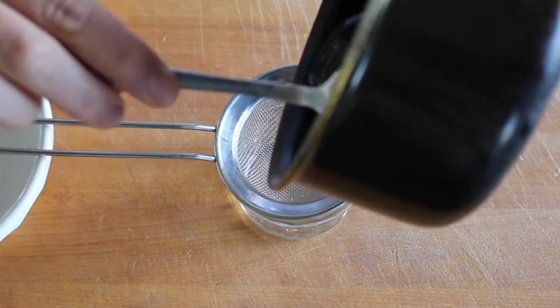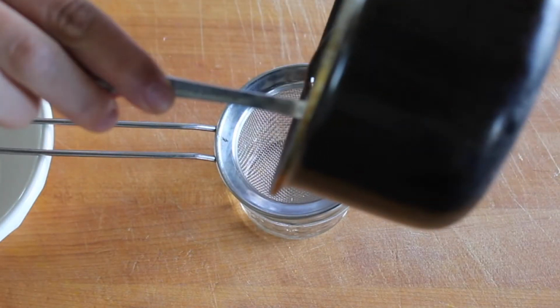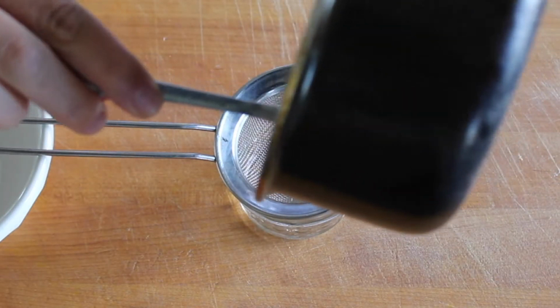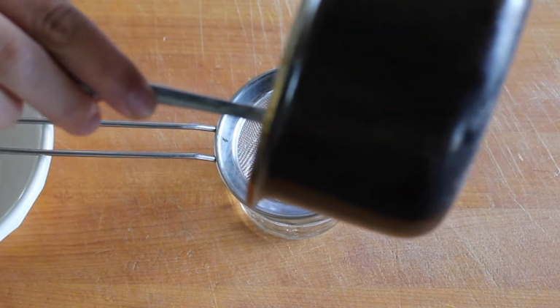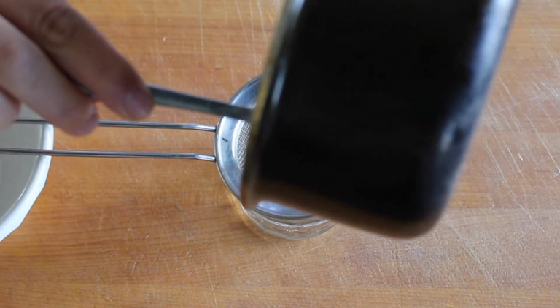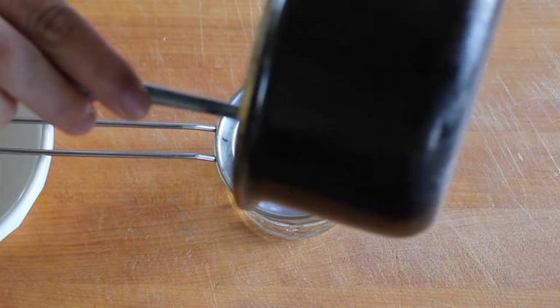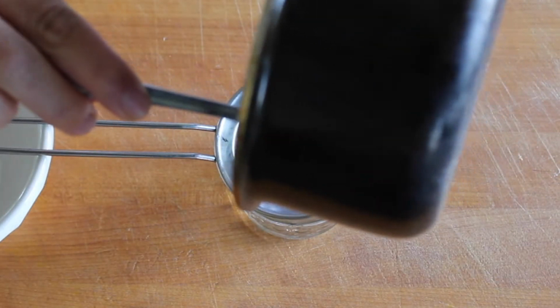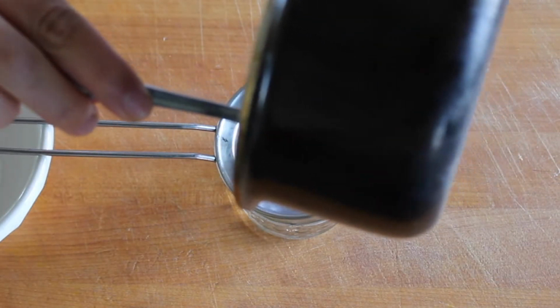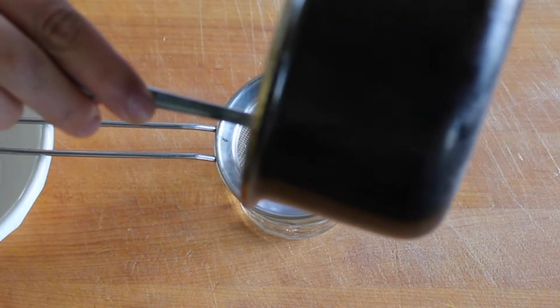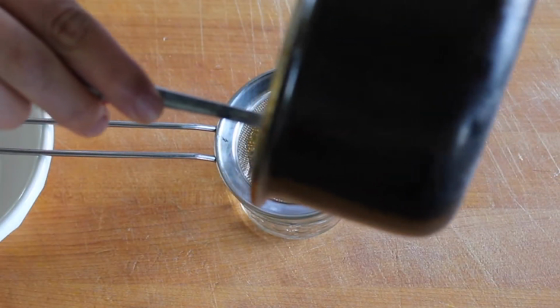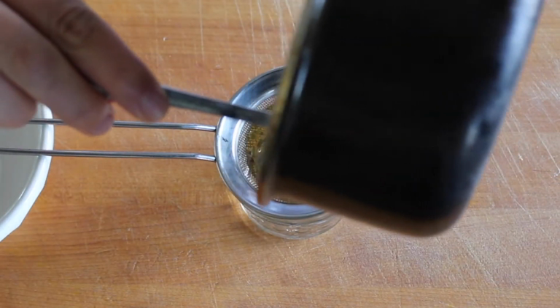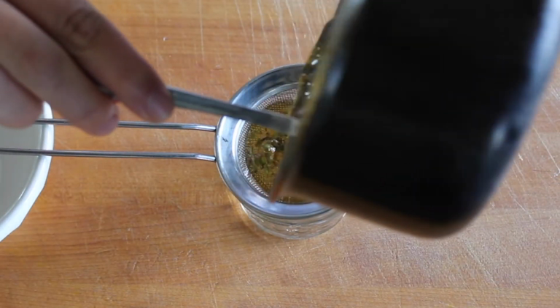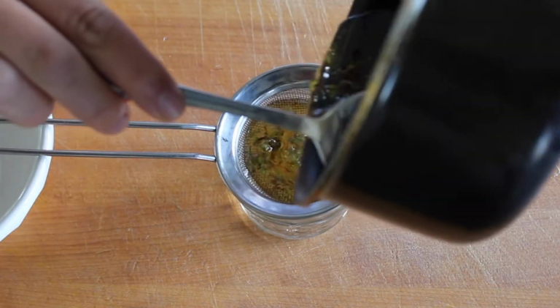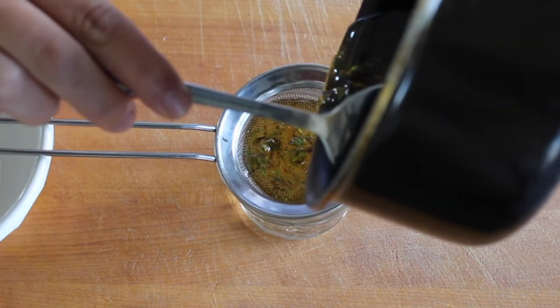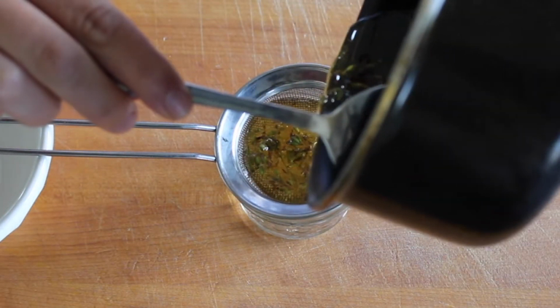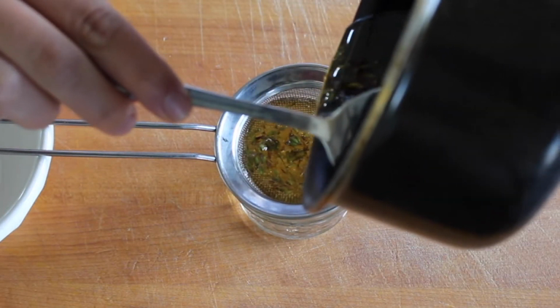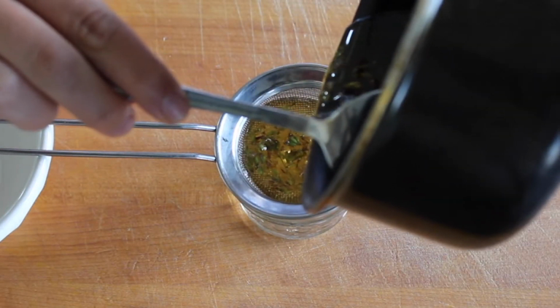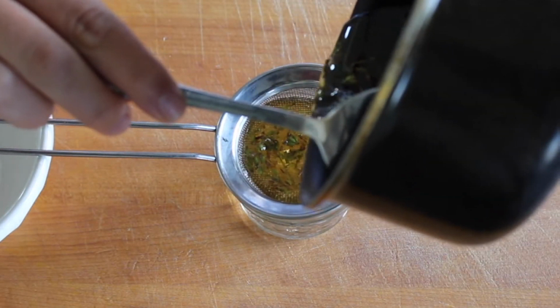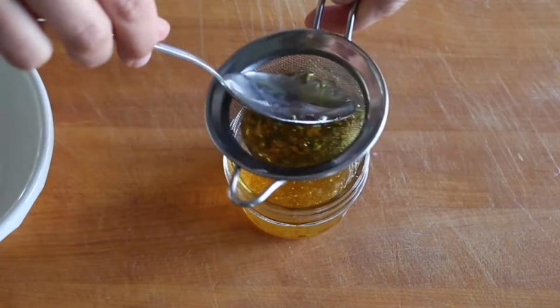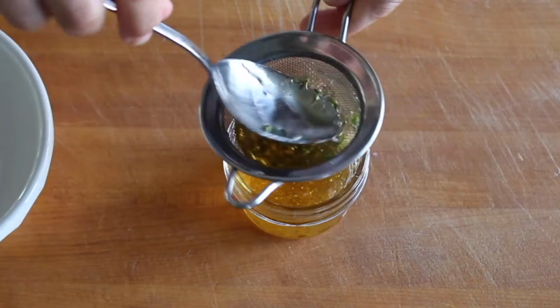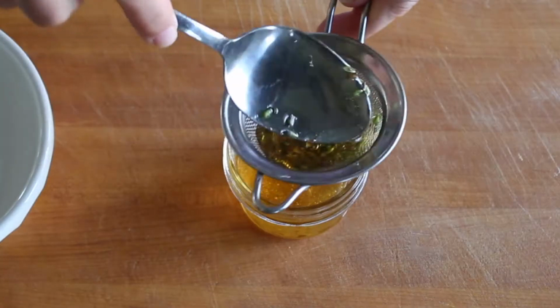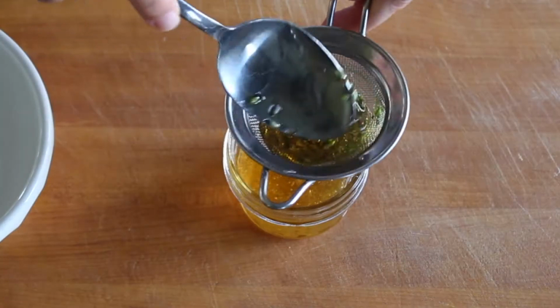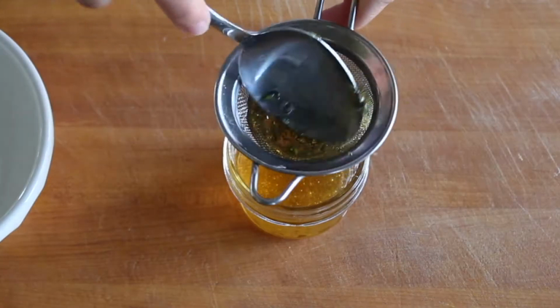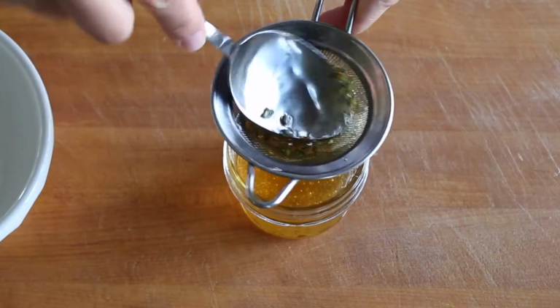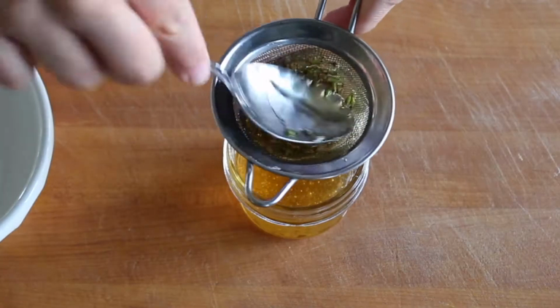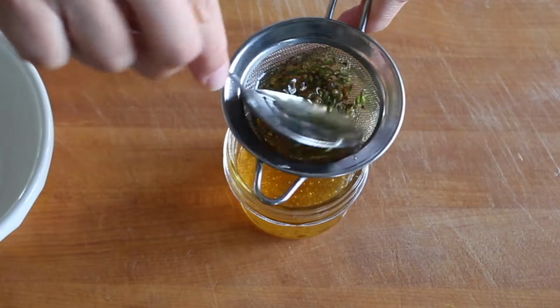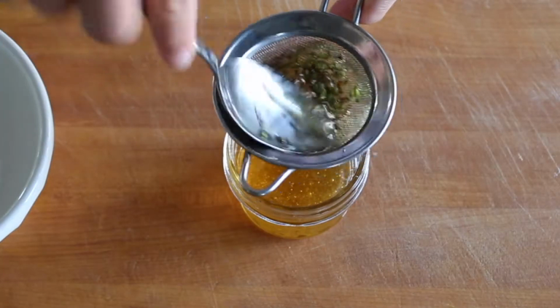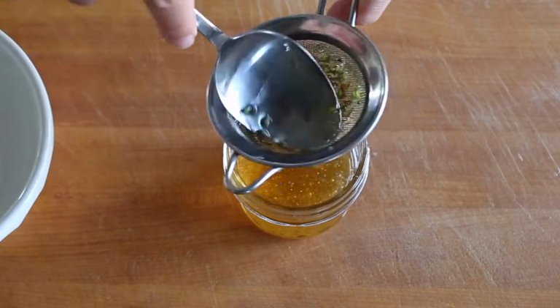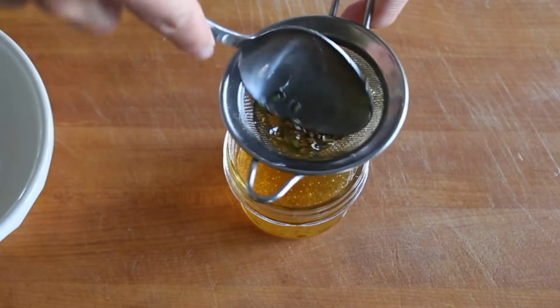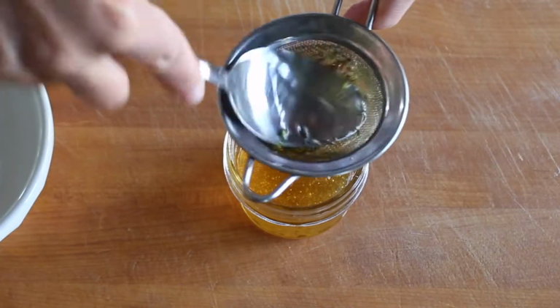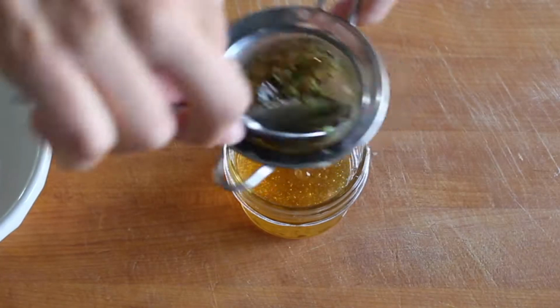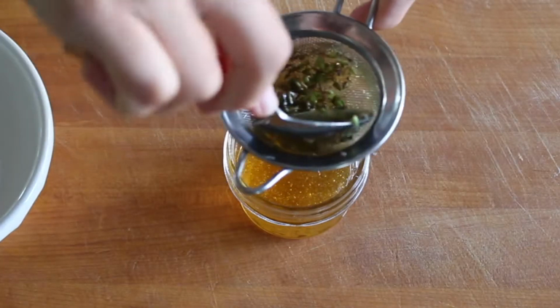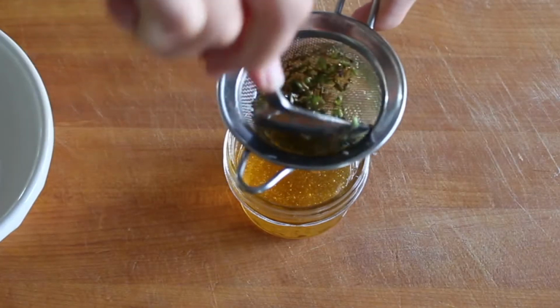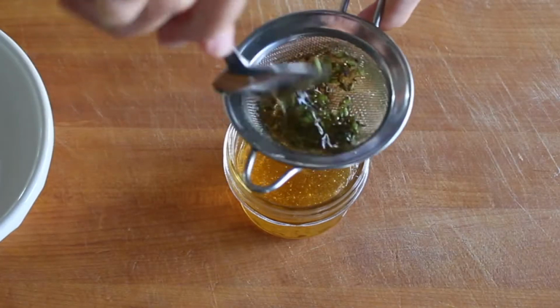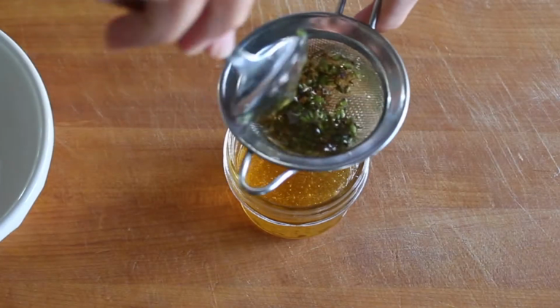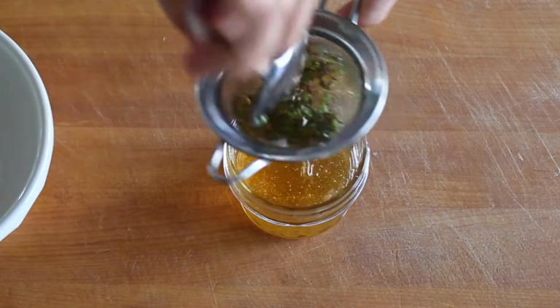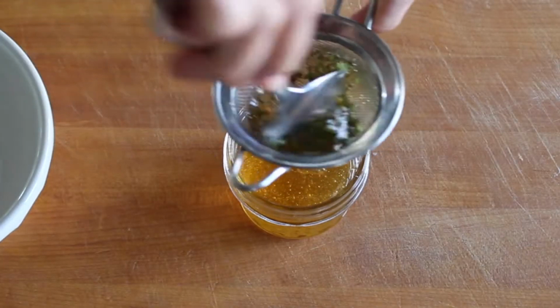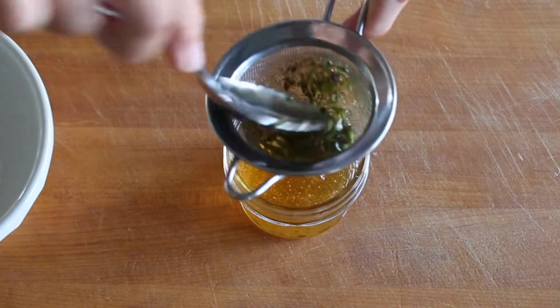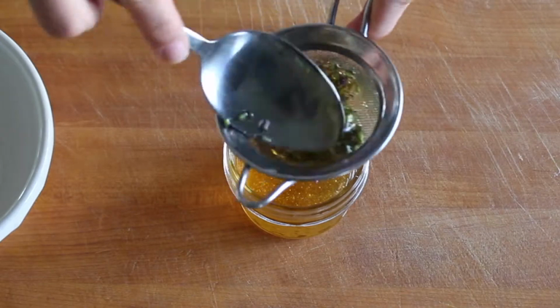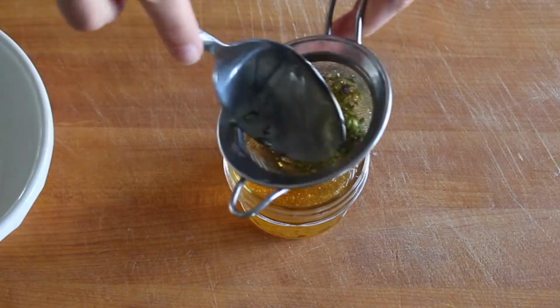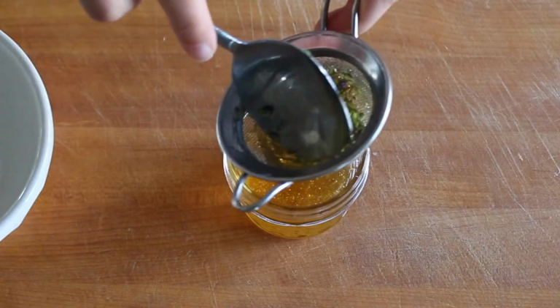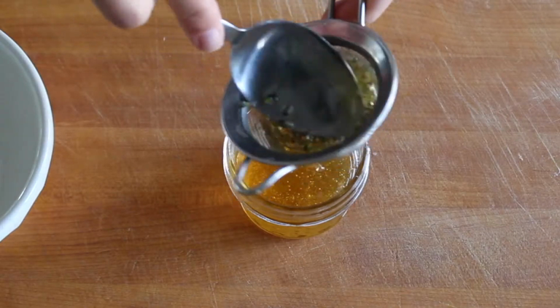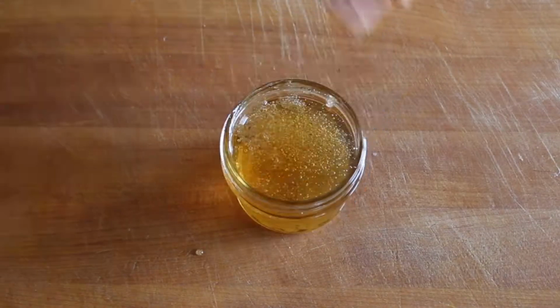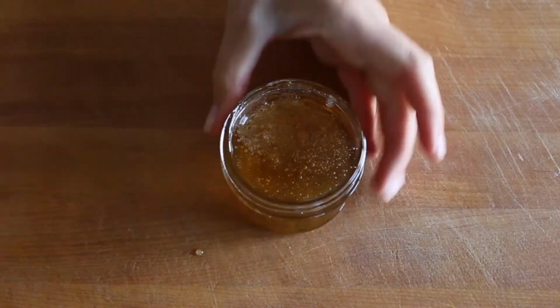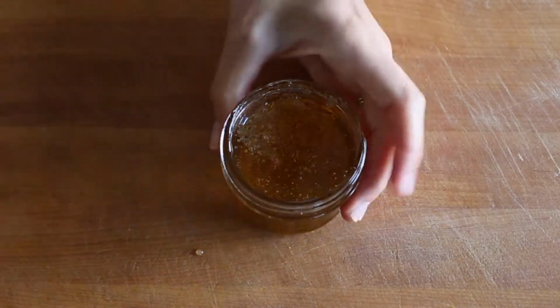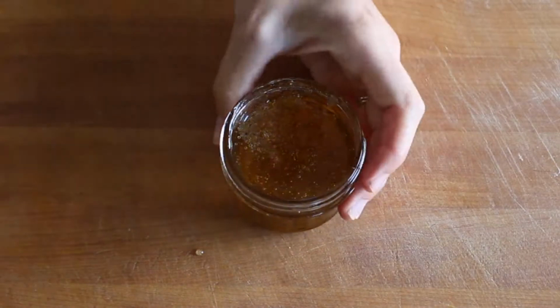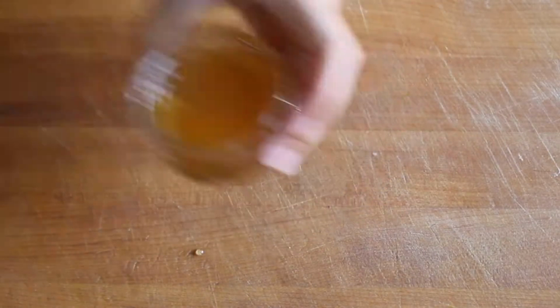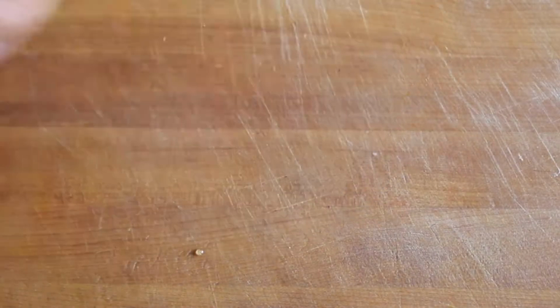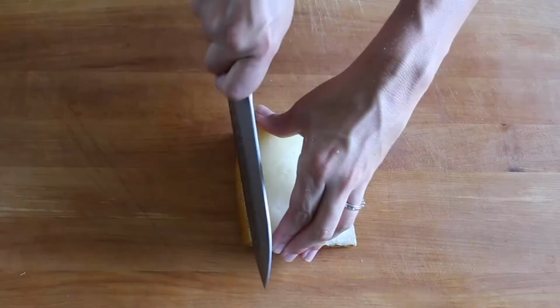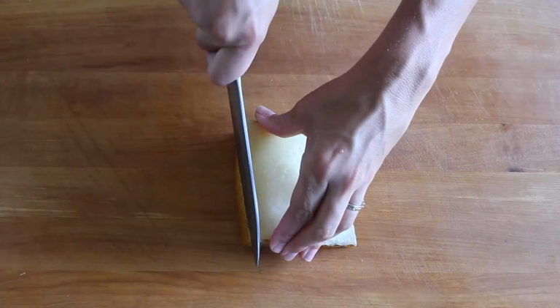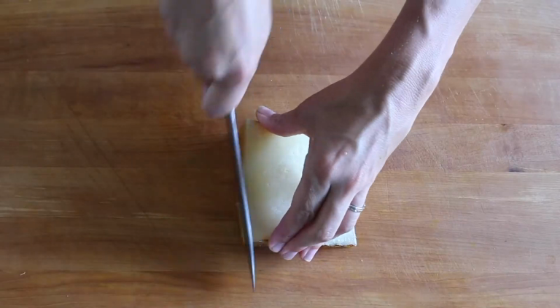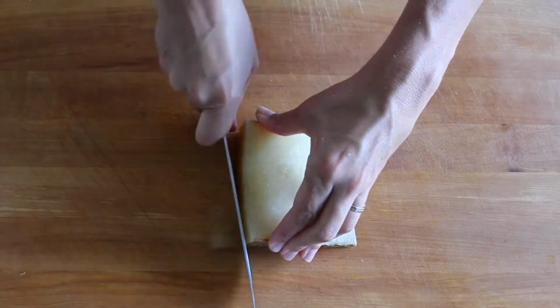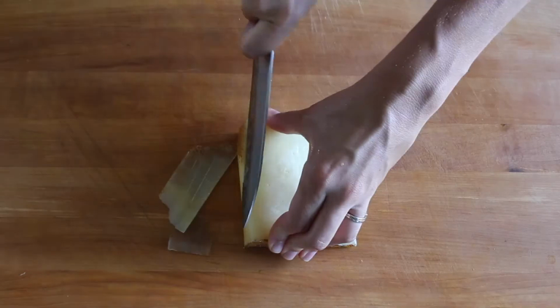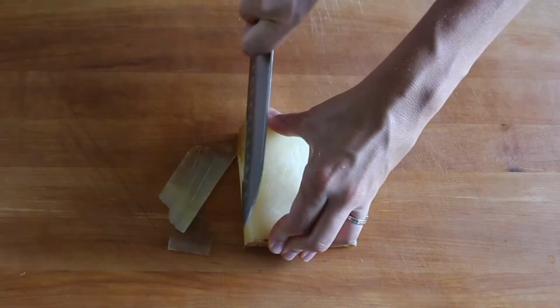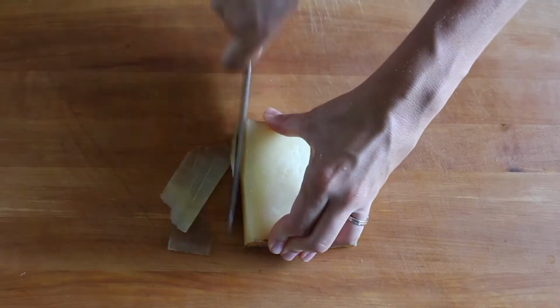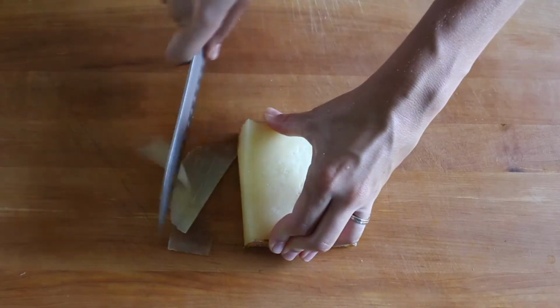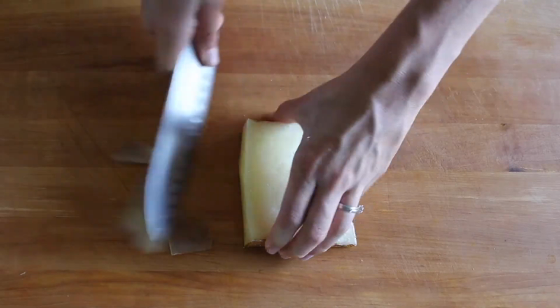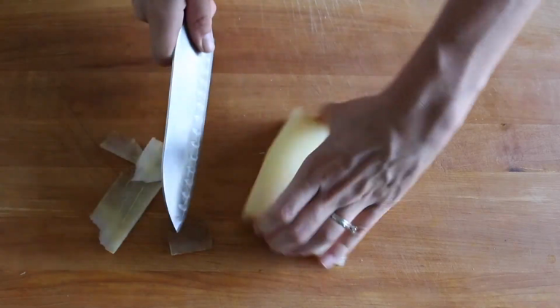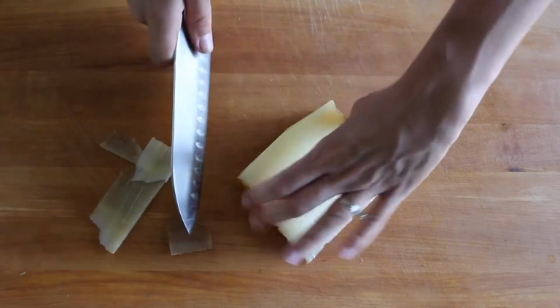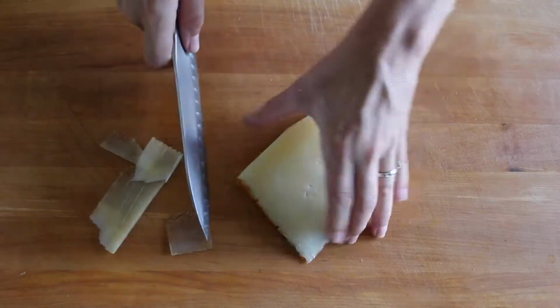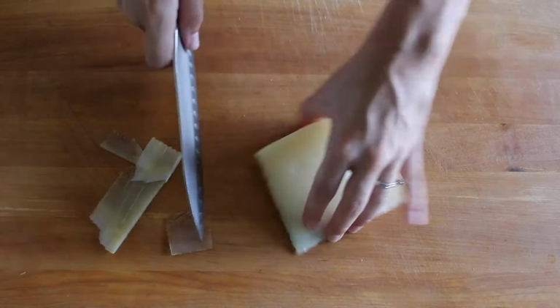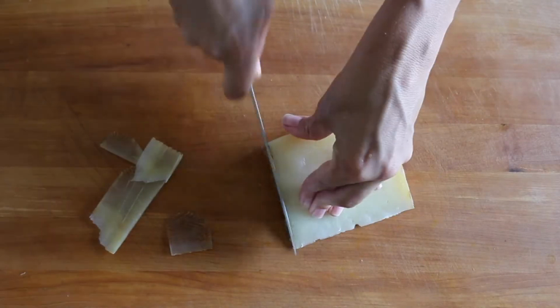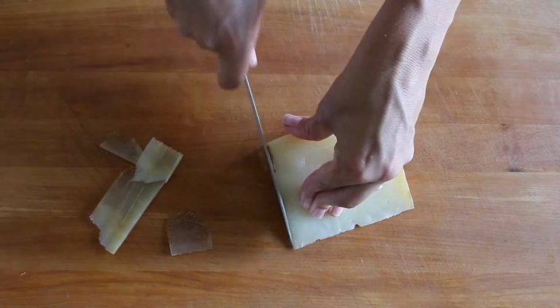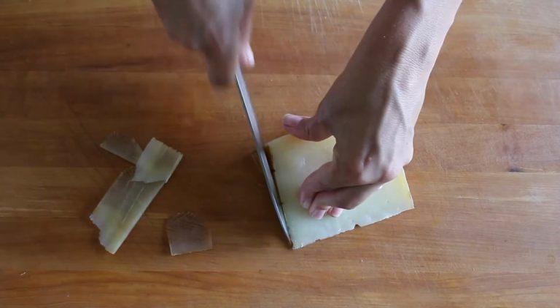Allow it to steep for at least an hour or up to 24. Then pour it through a fine mesh strainer and press on the flowers to extract their flavor.